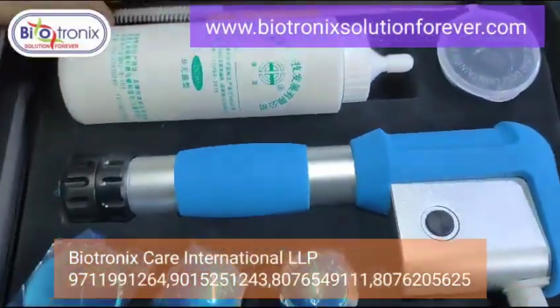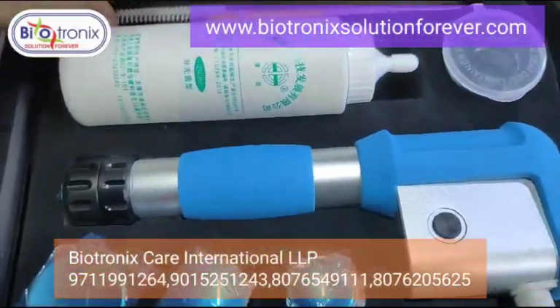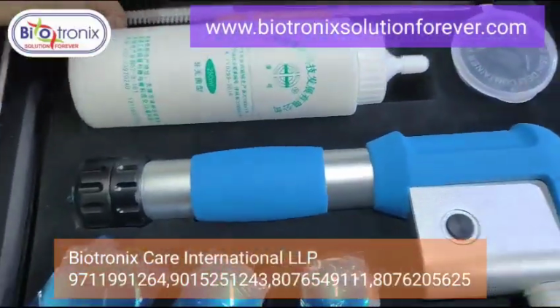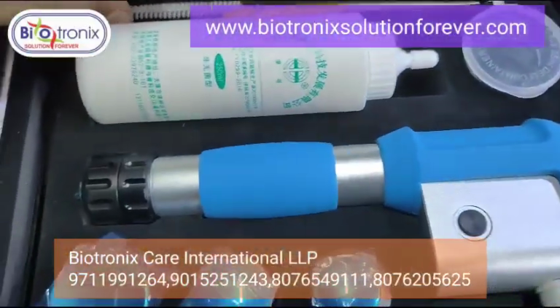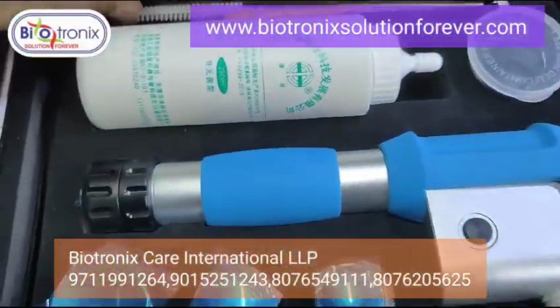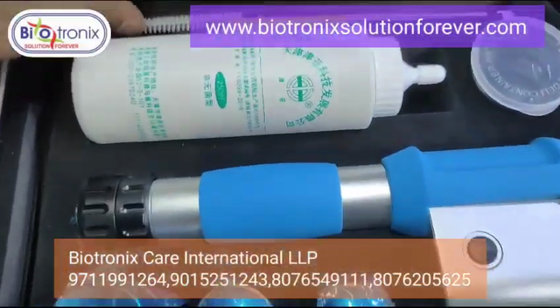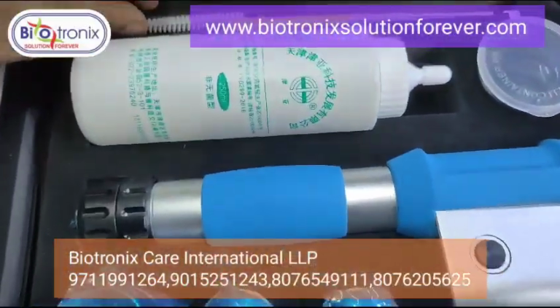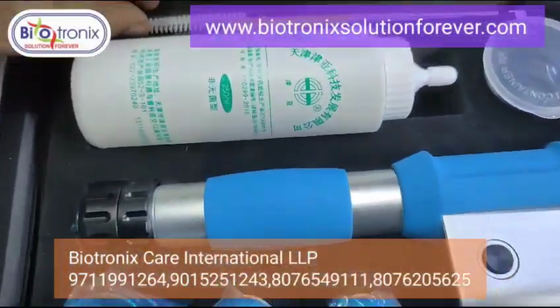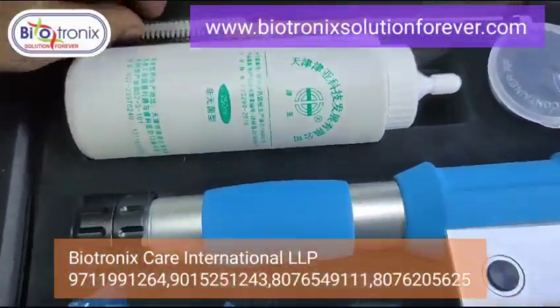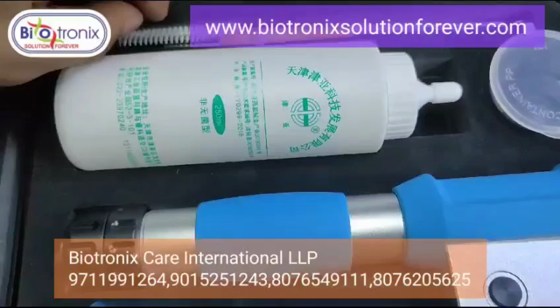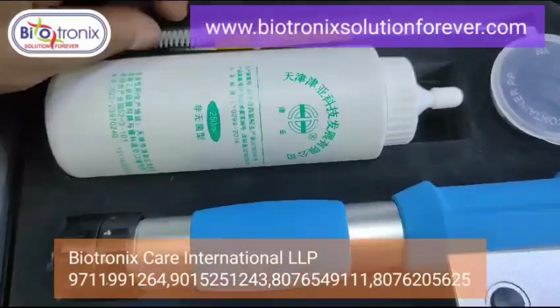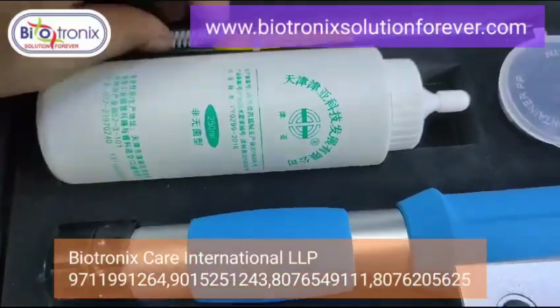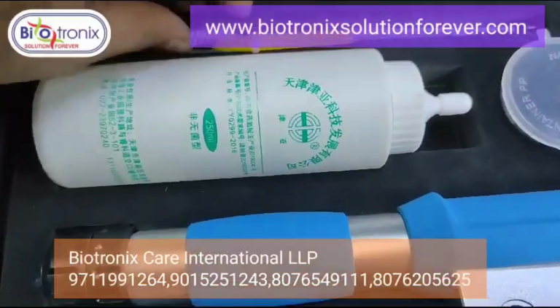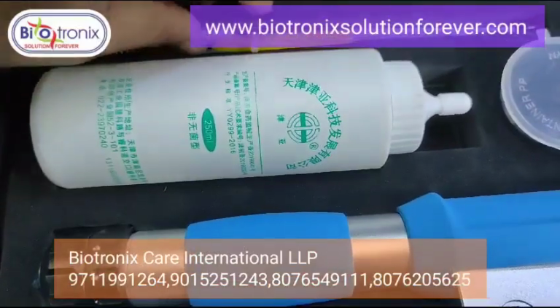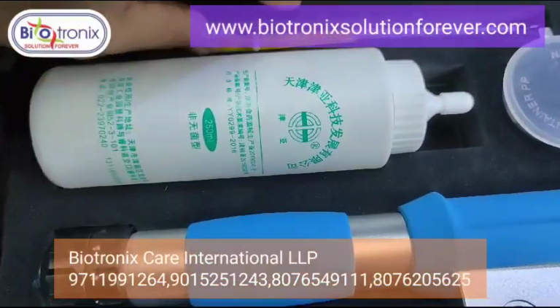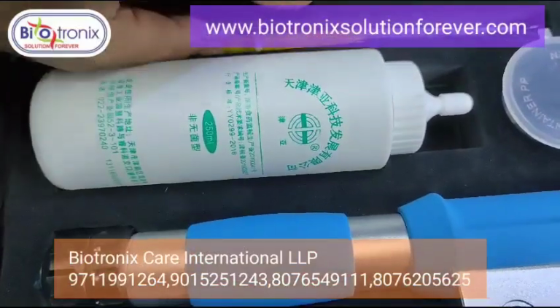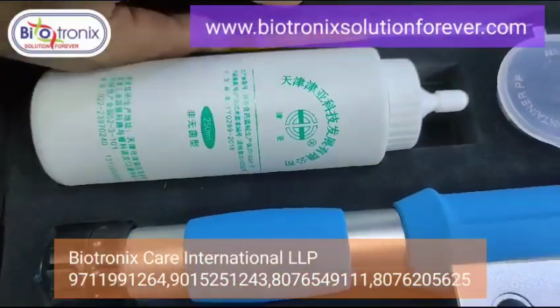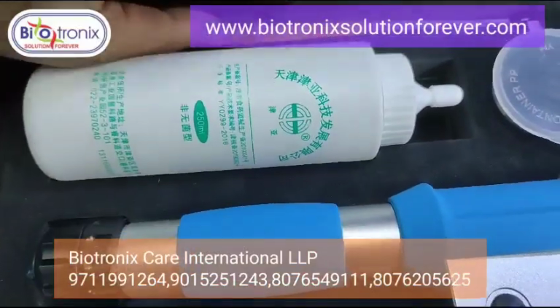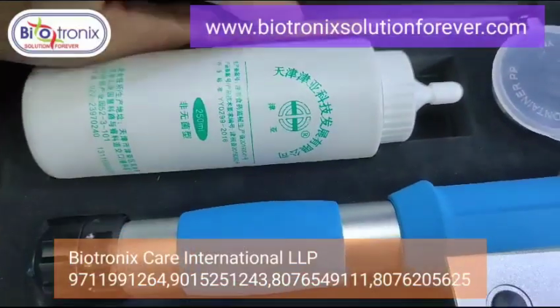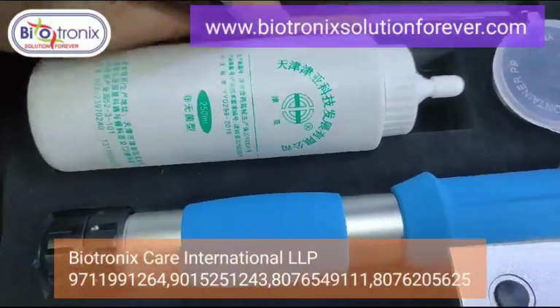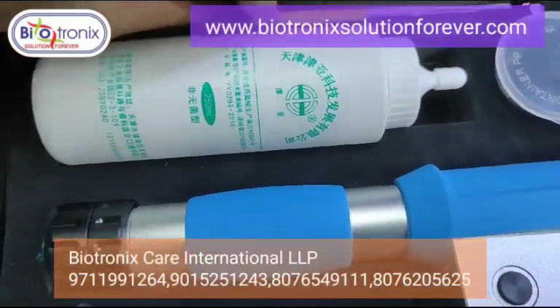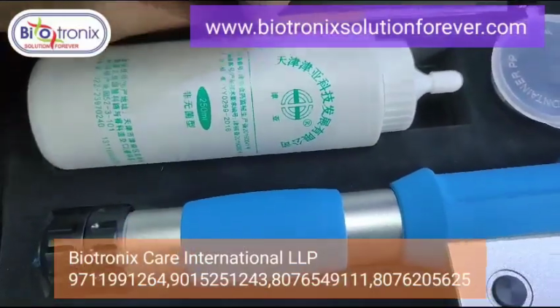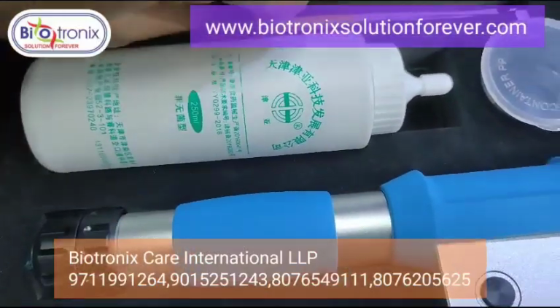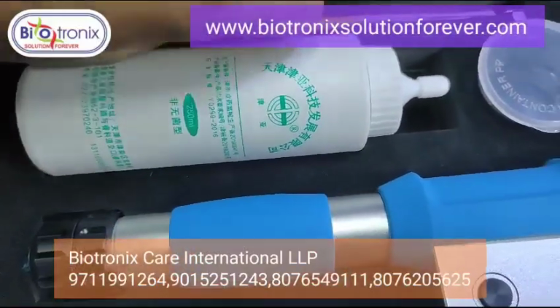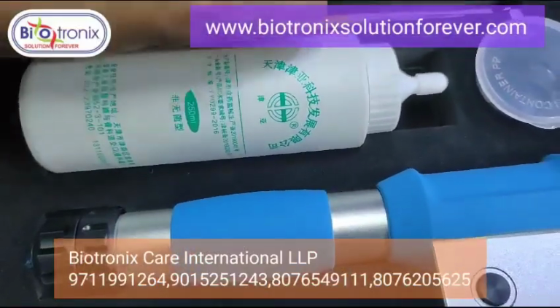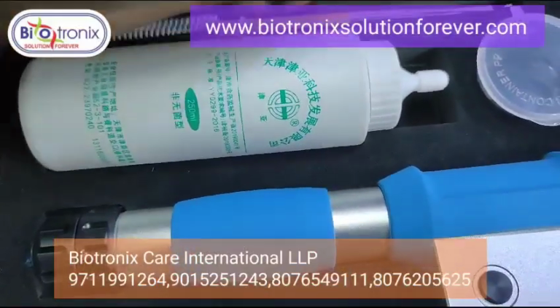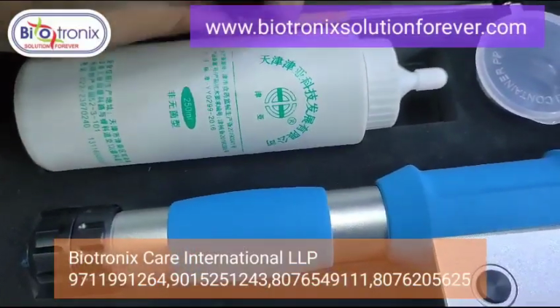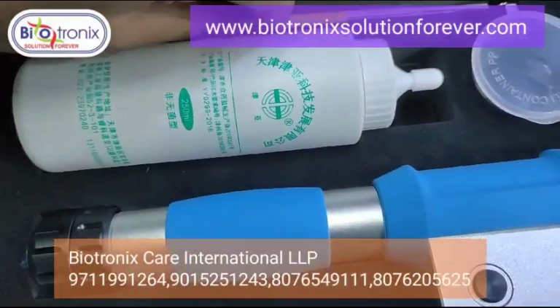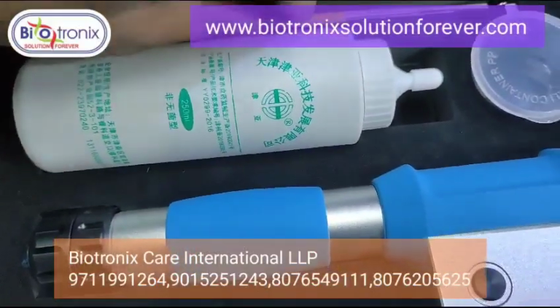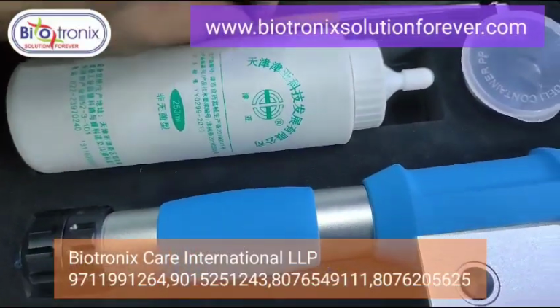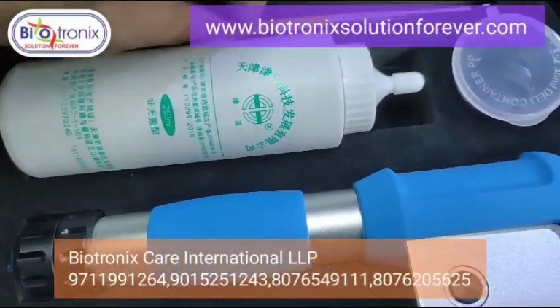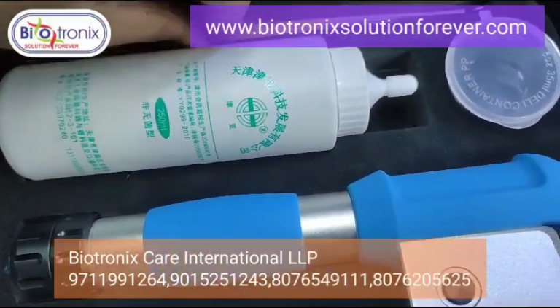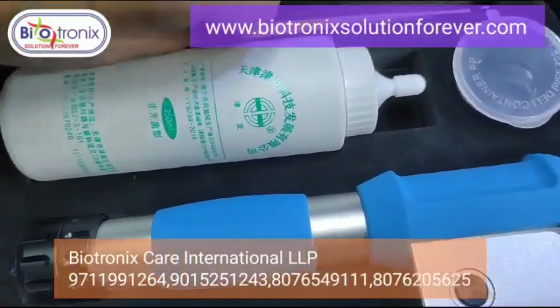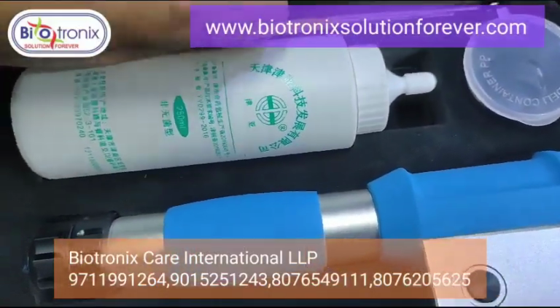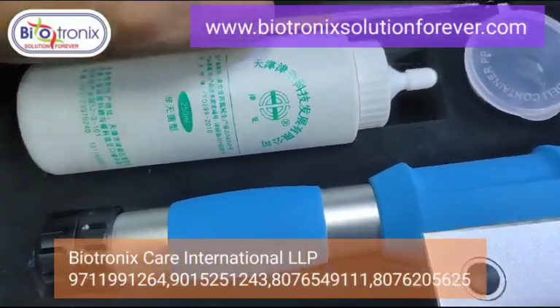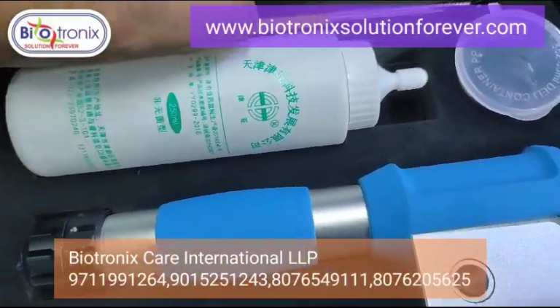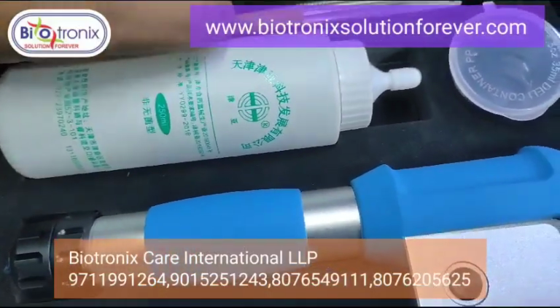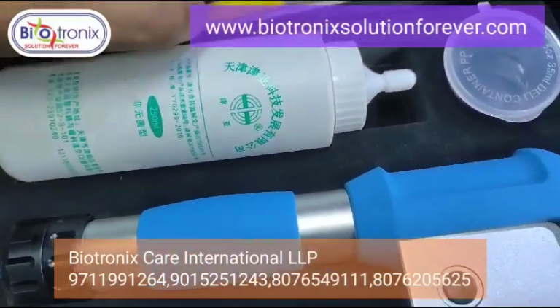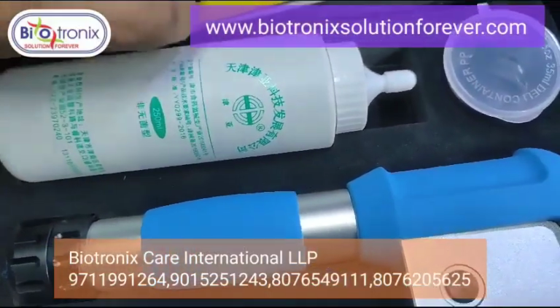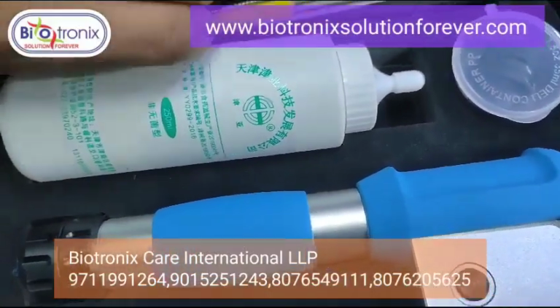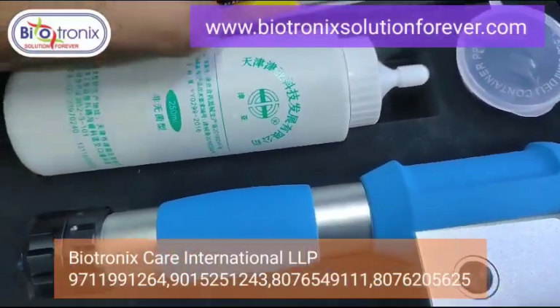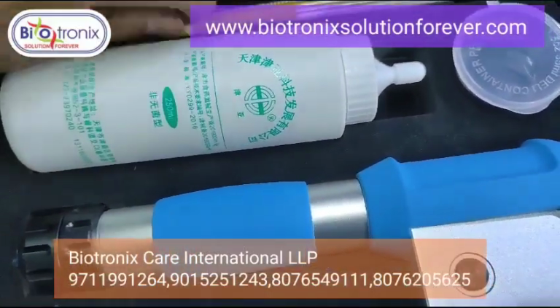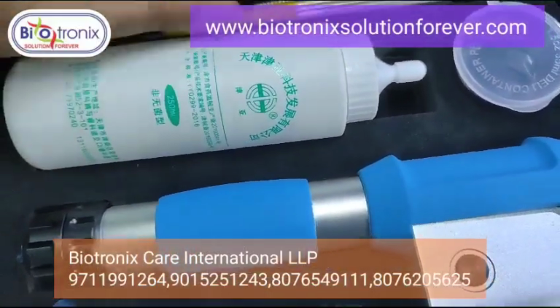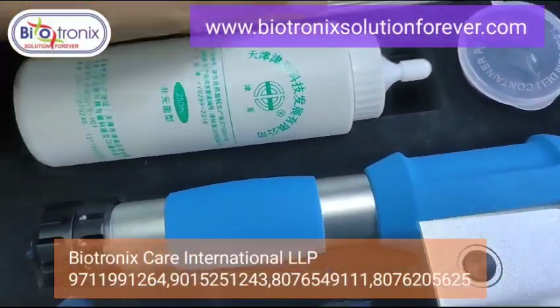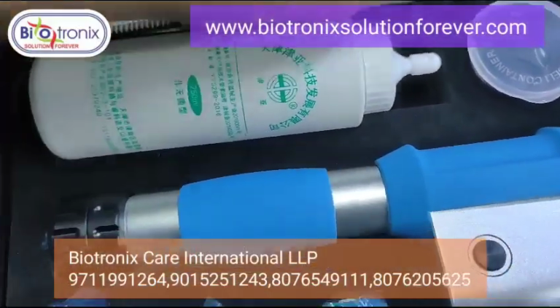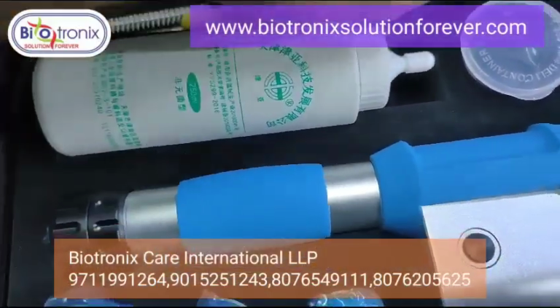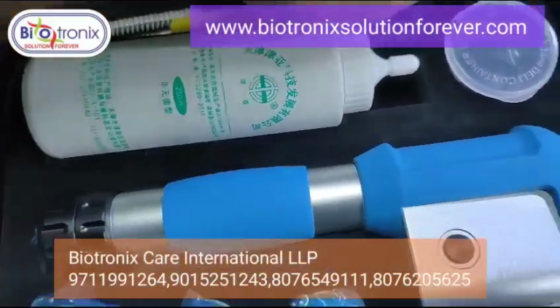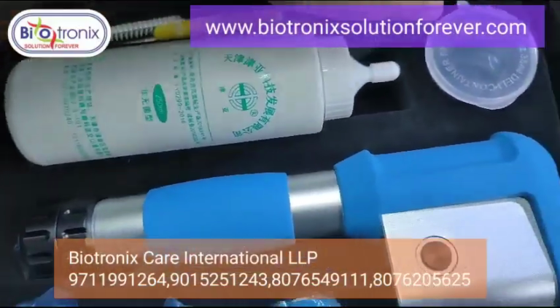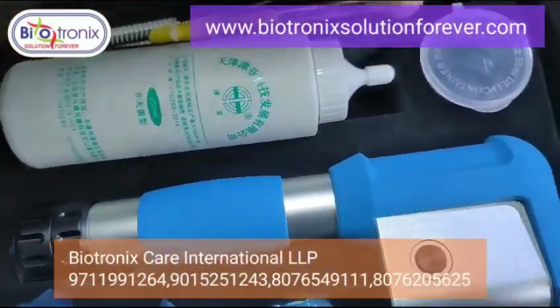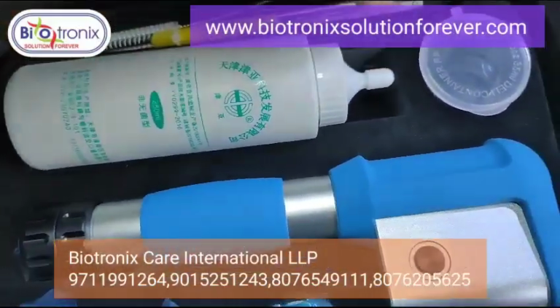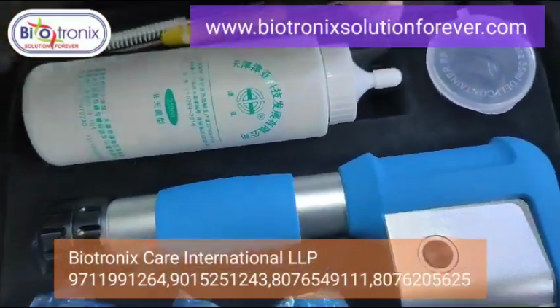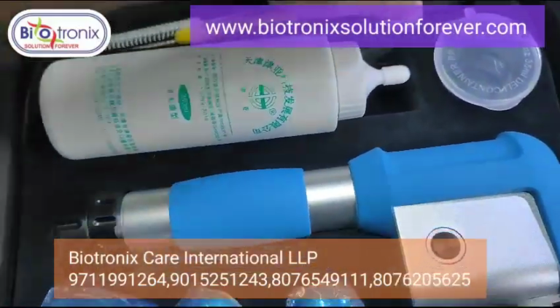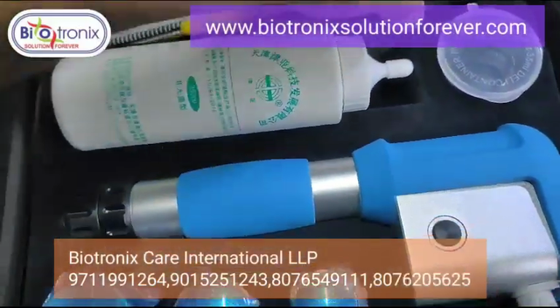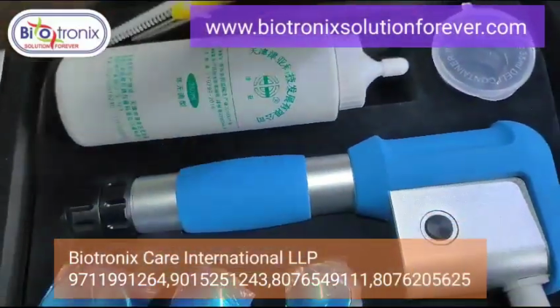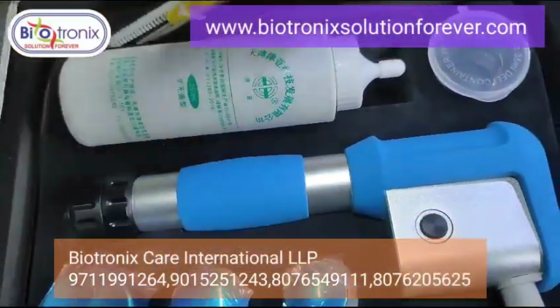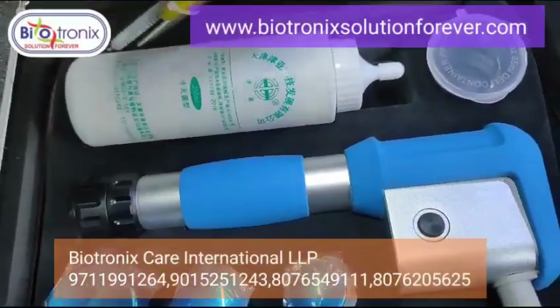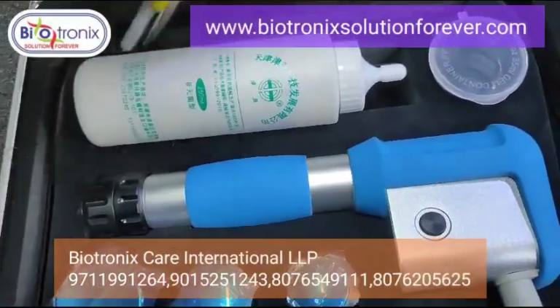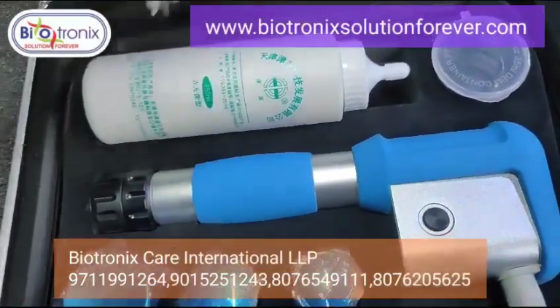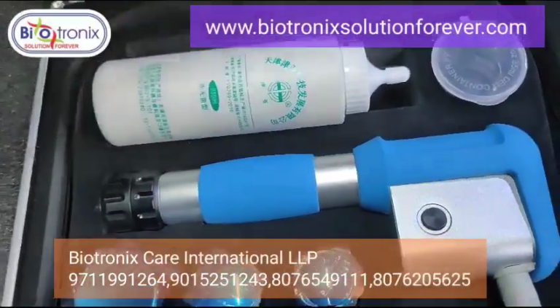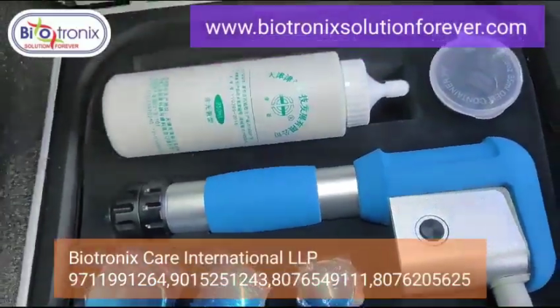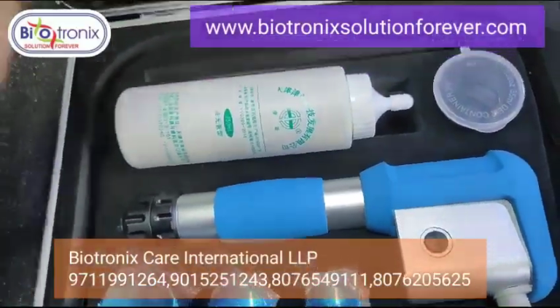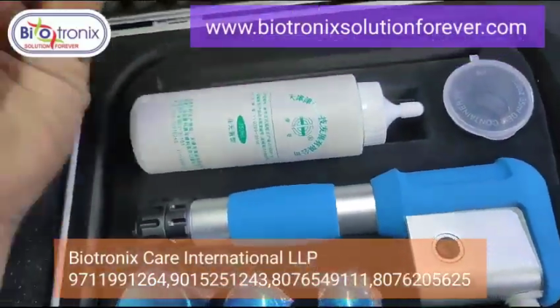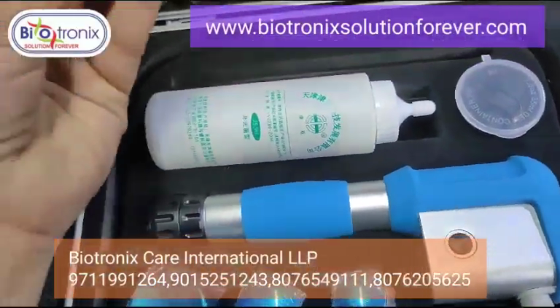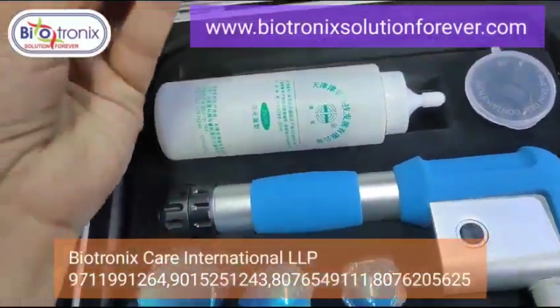These are the cleaning tools — used to clean the handle from inside. These tools are provided by the company.